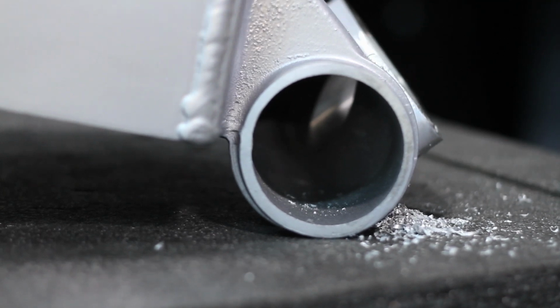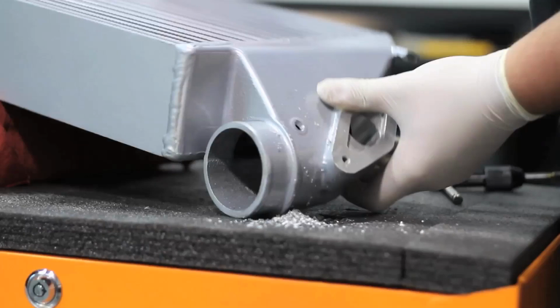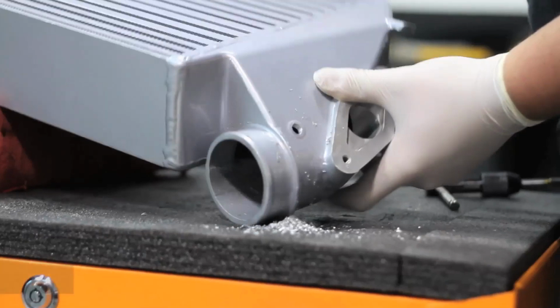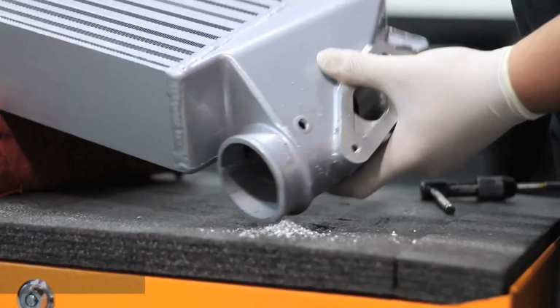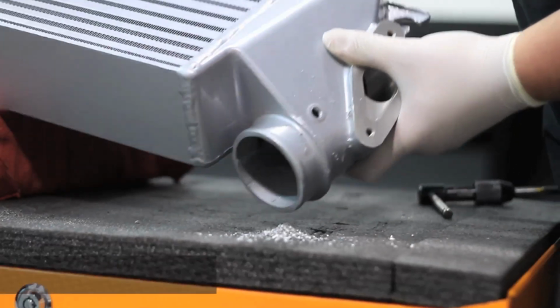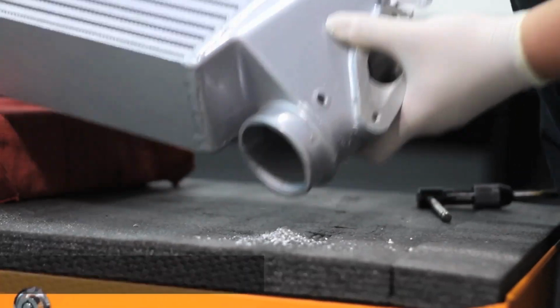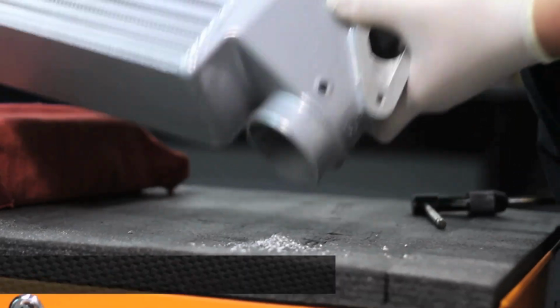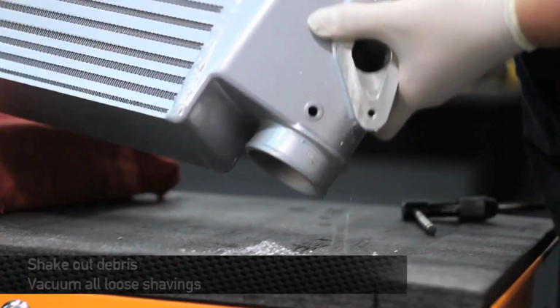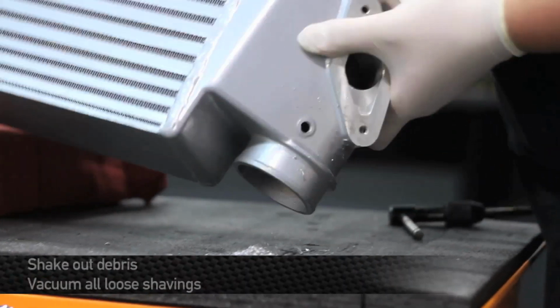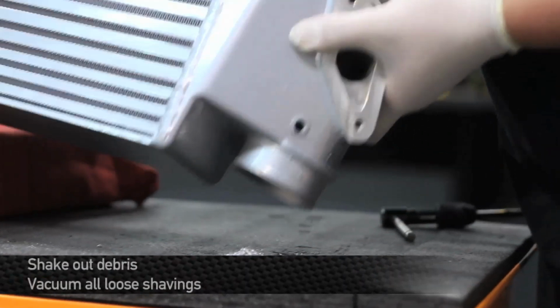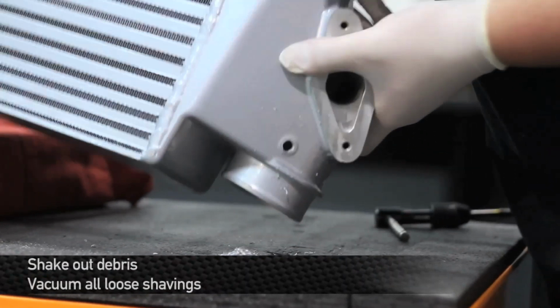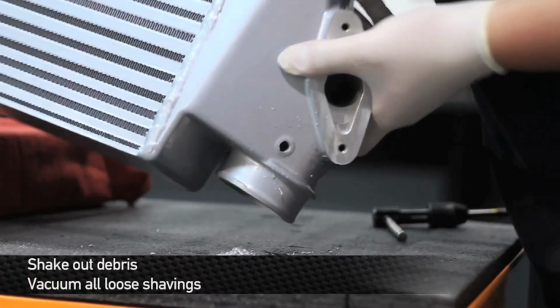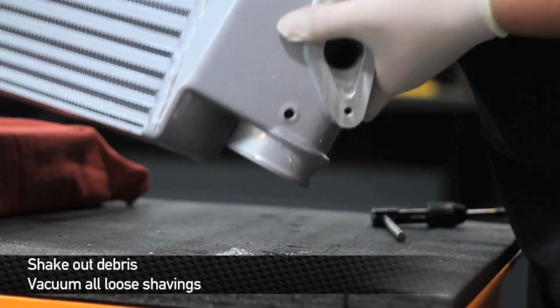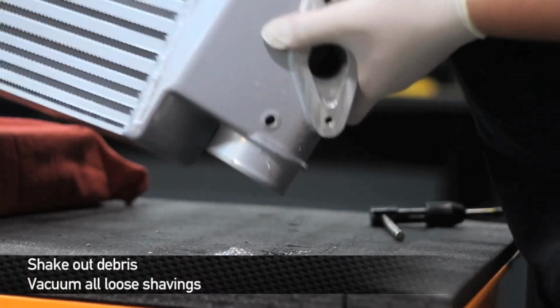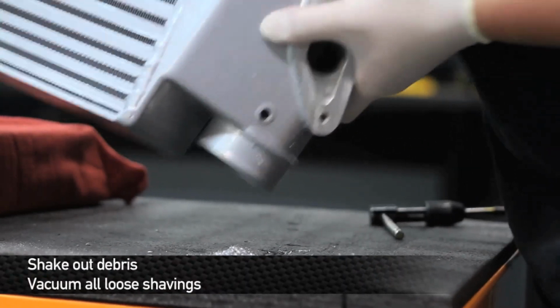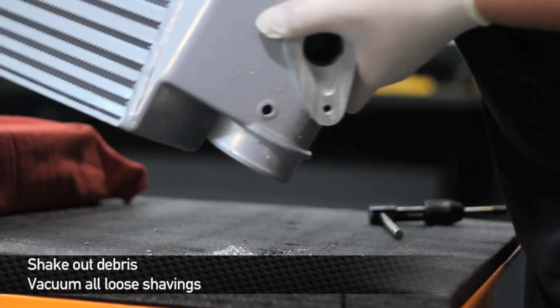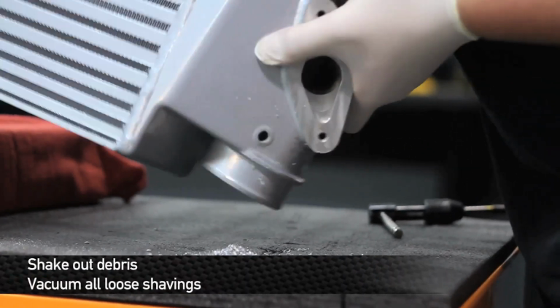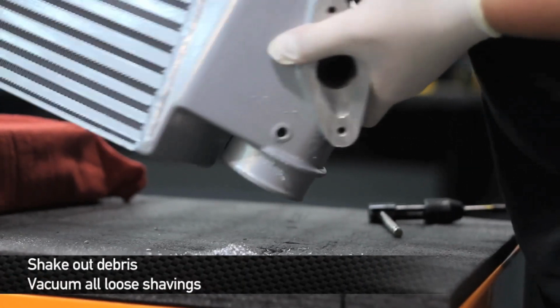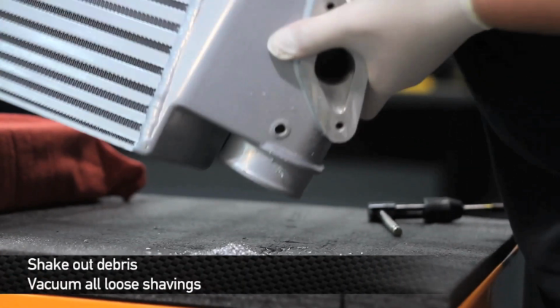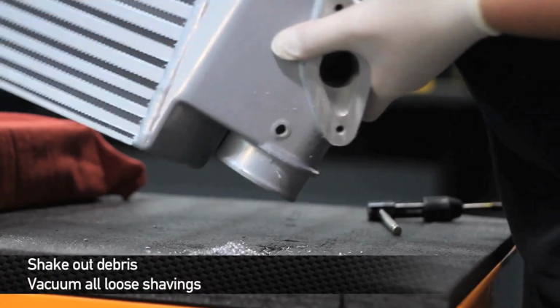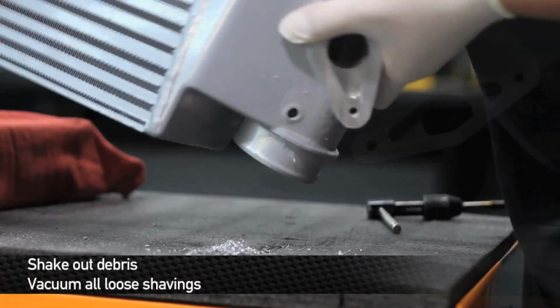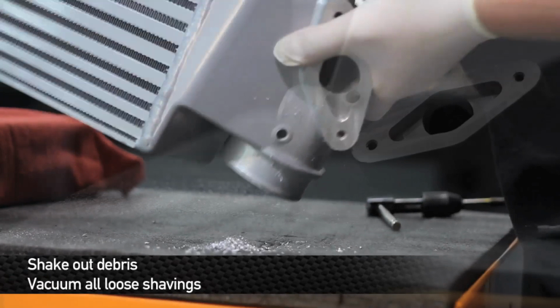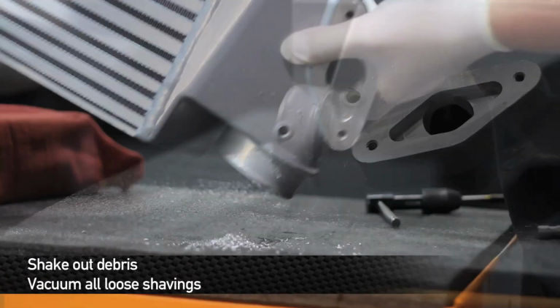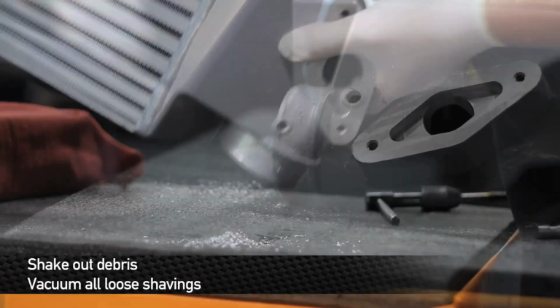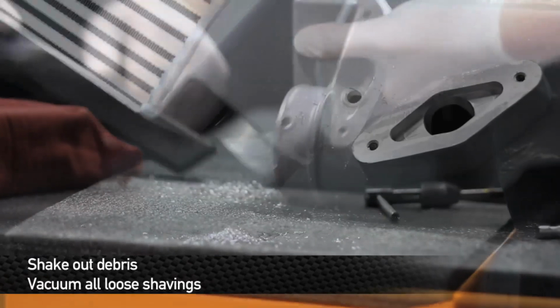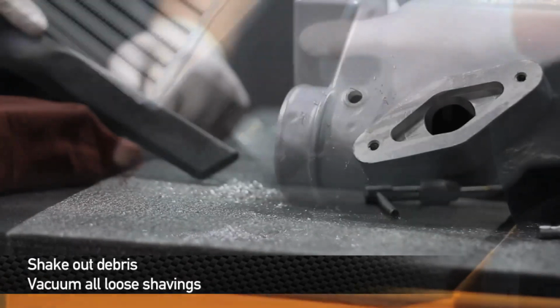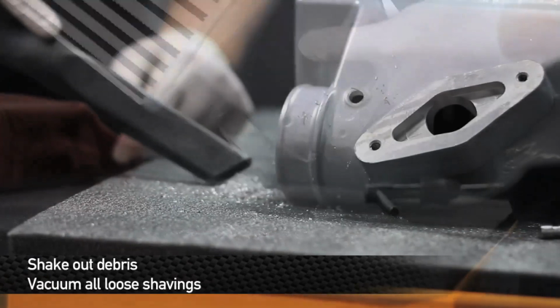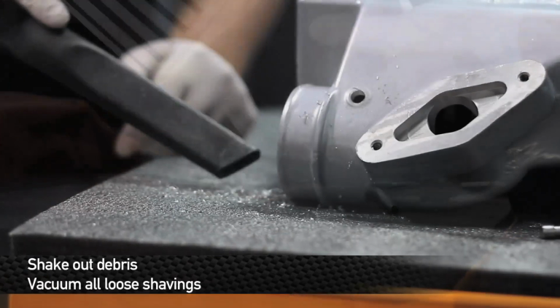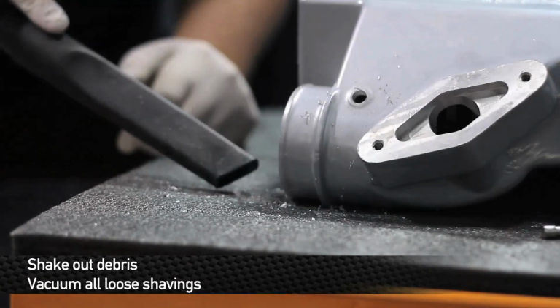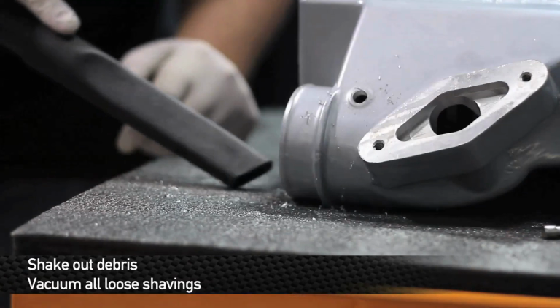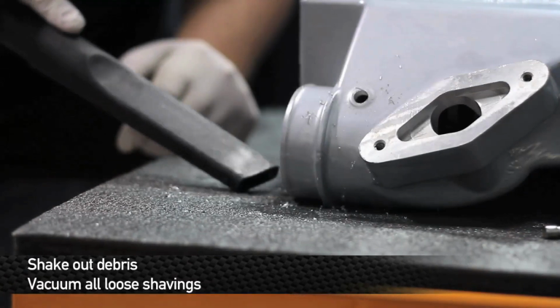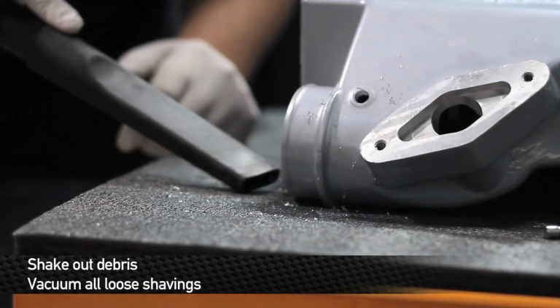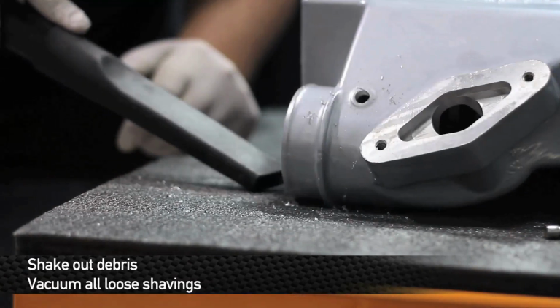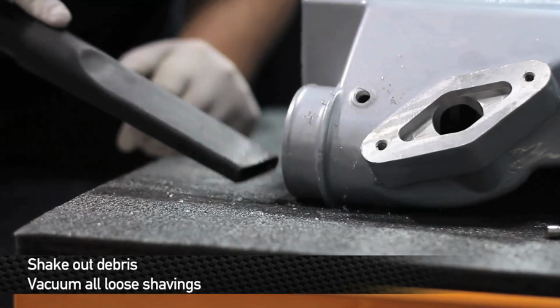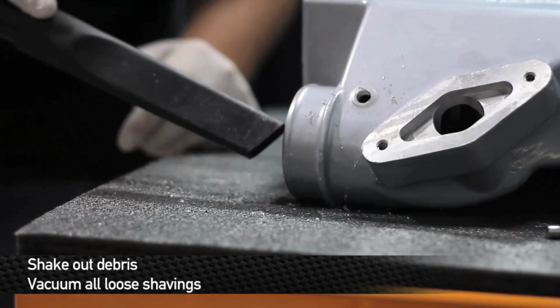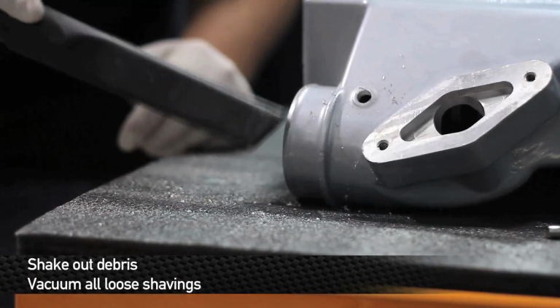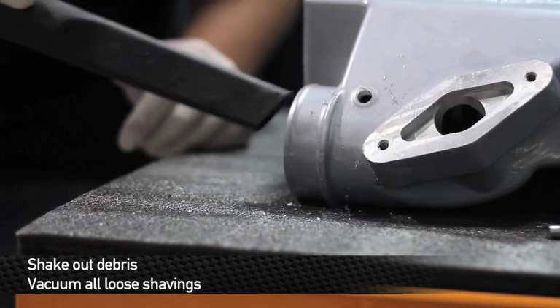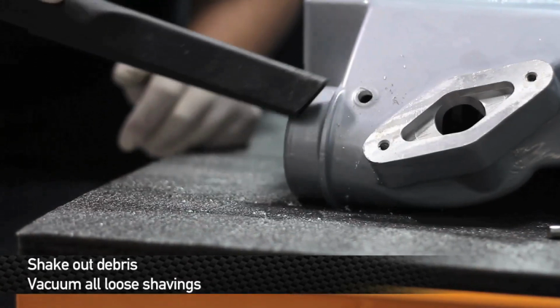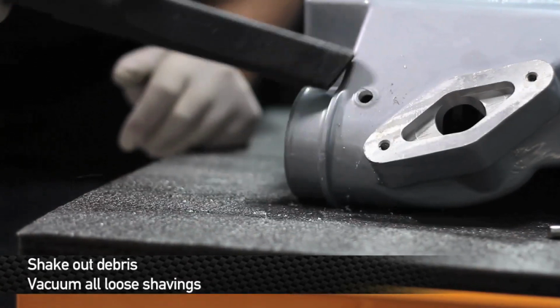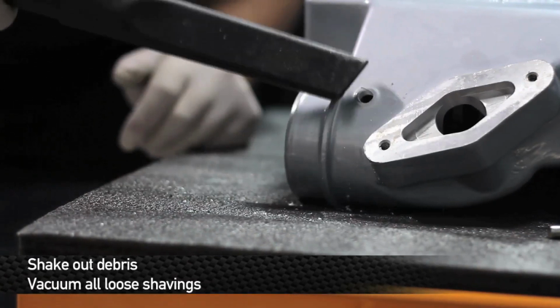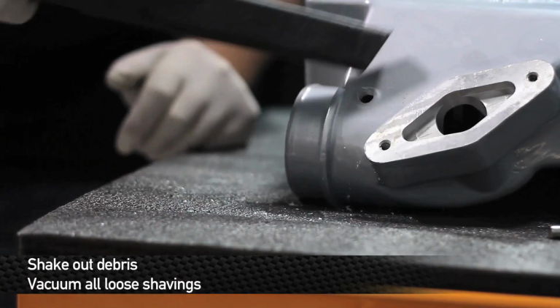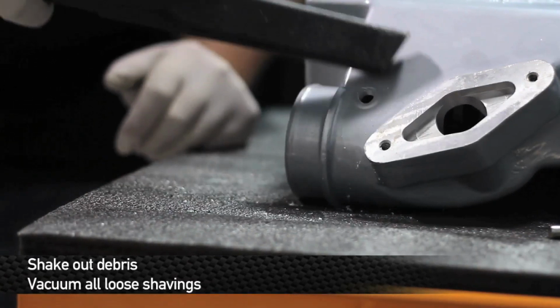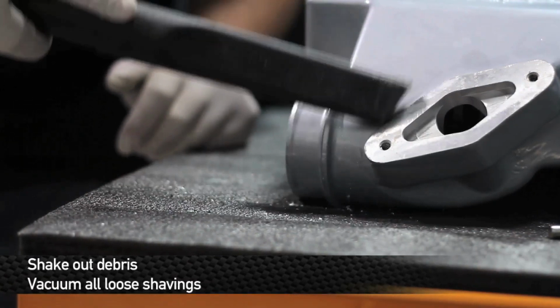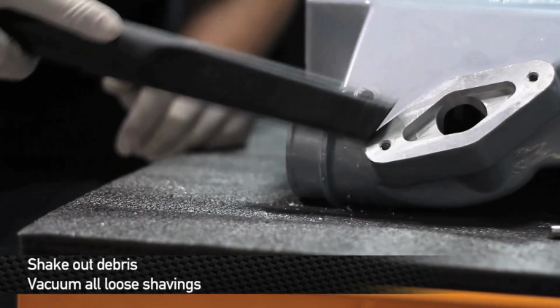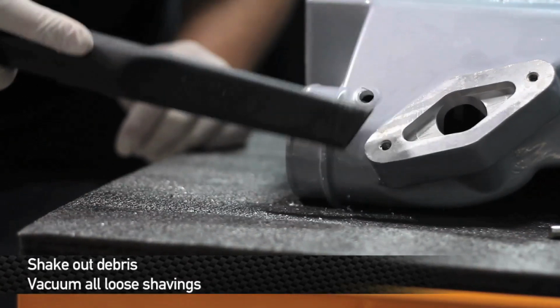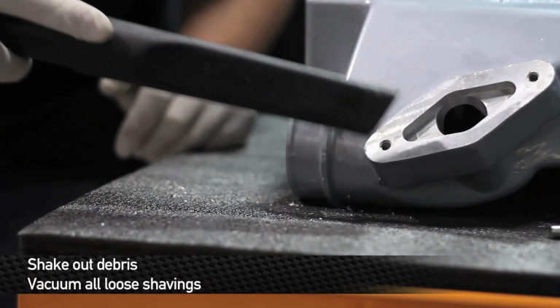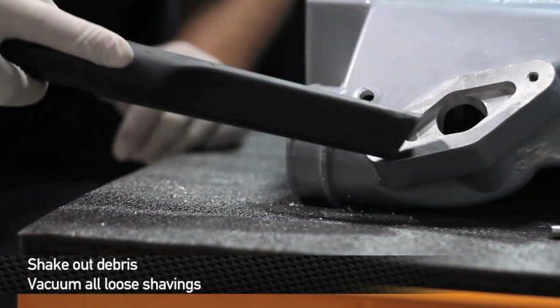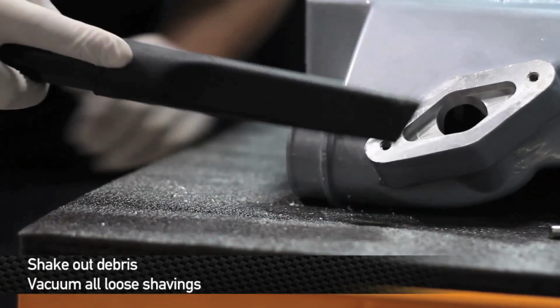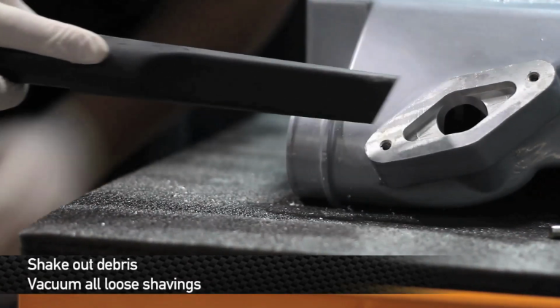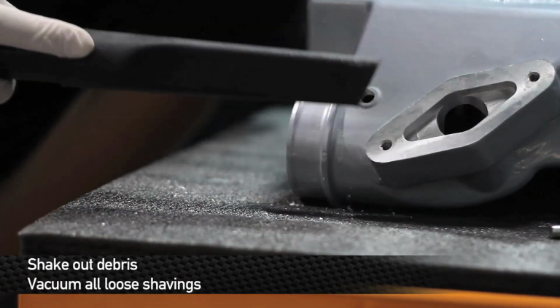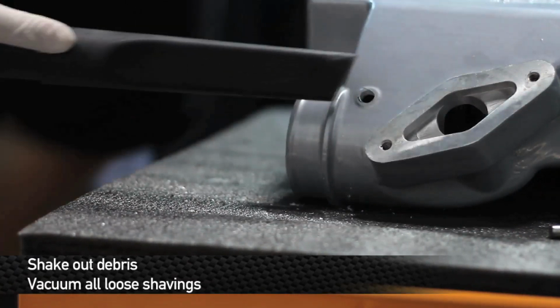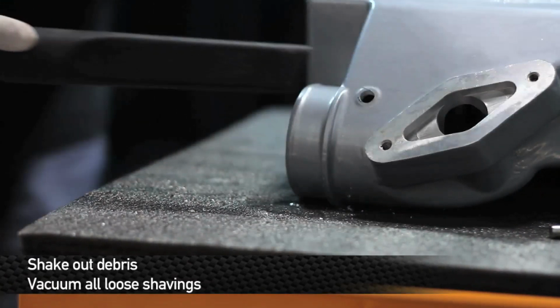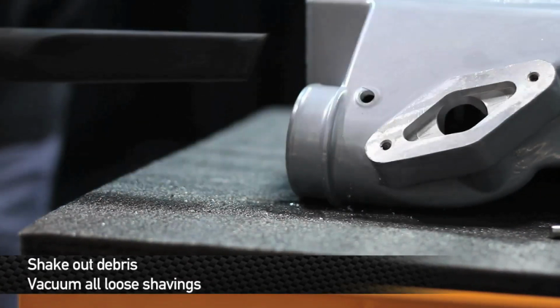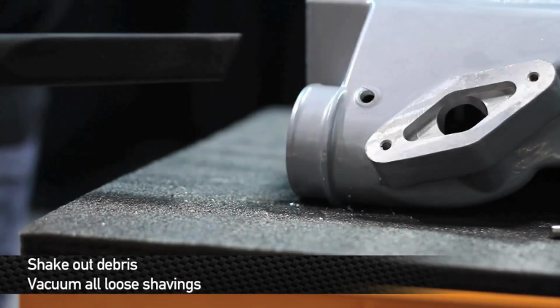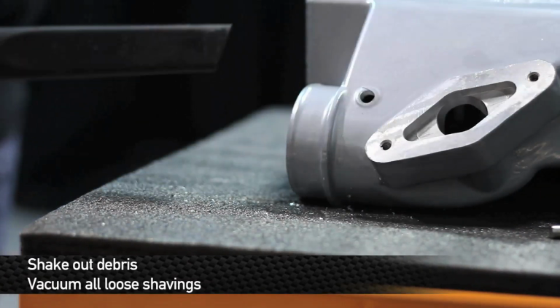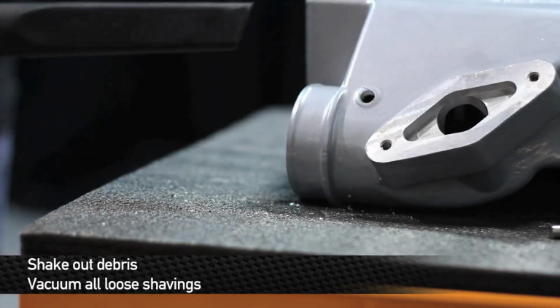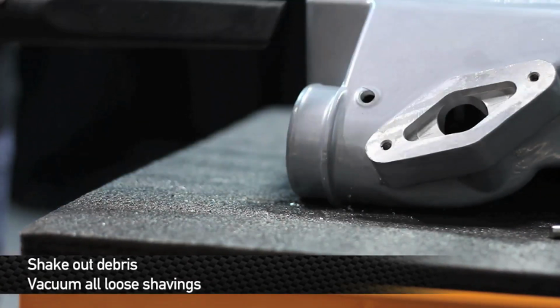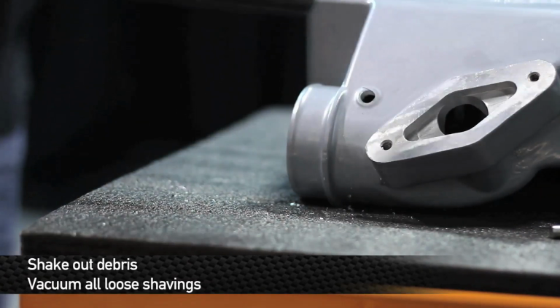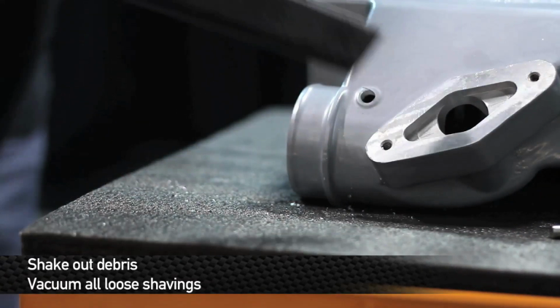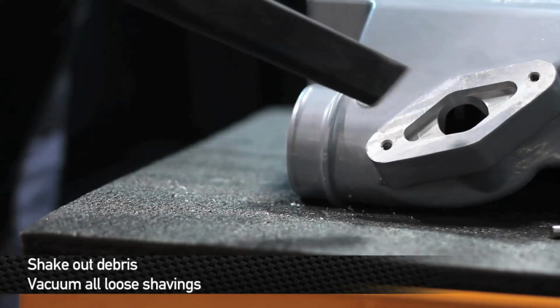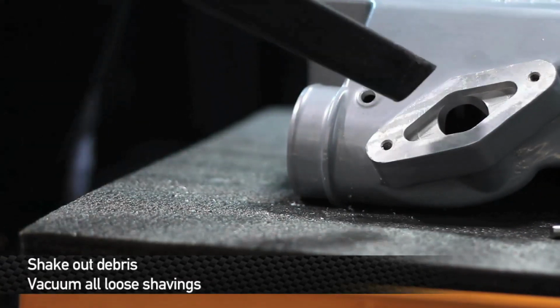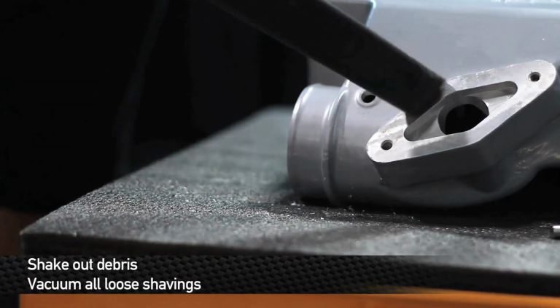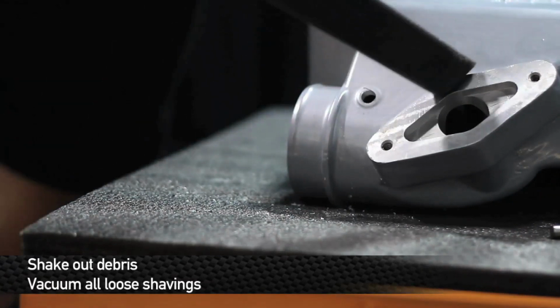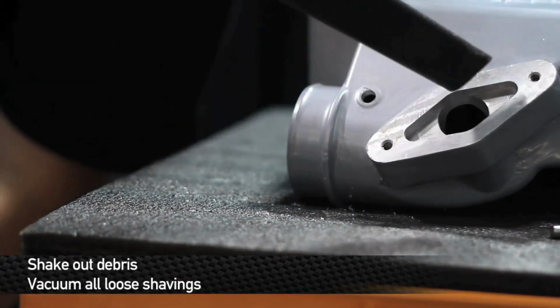Once you've drilled the holes, shake out any loose shavings and then vacuum out all of the debris from both the inside and outside of the inlet and outlet.